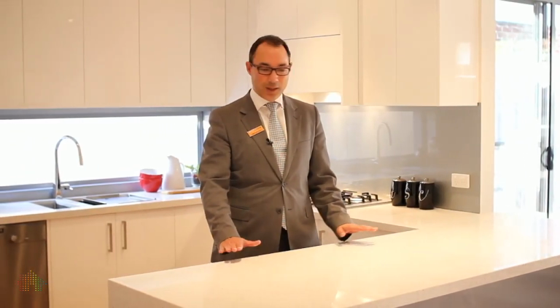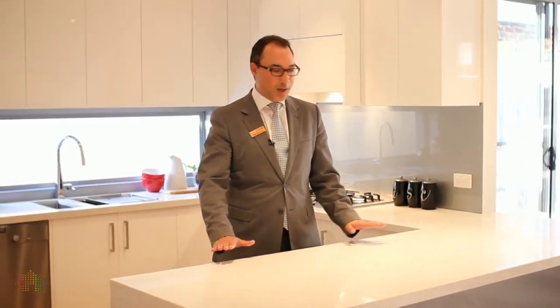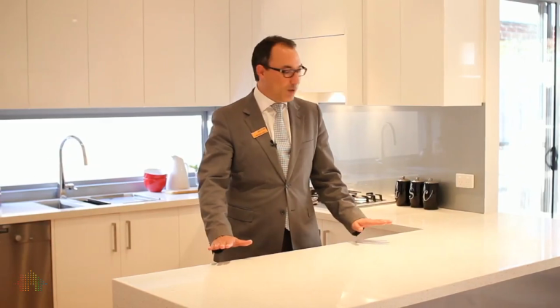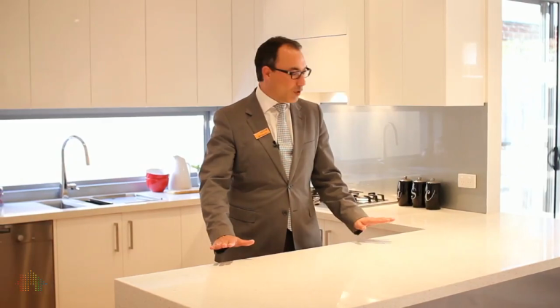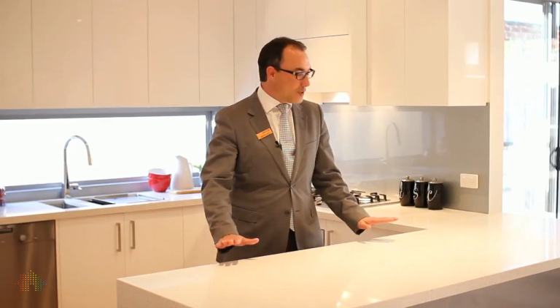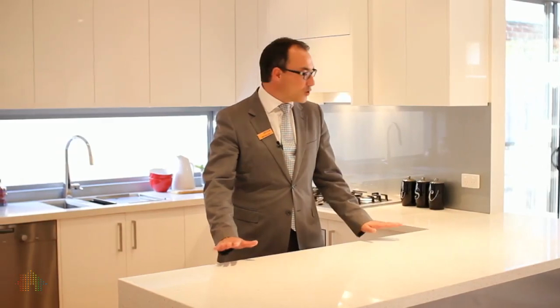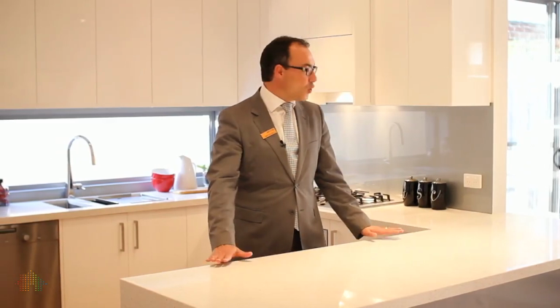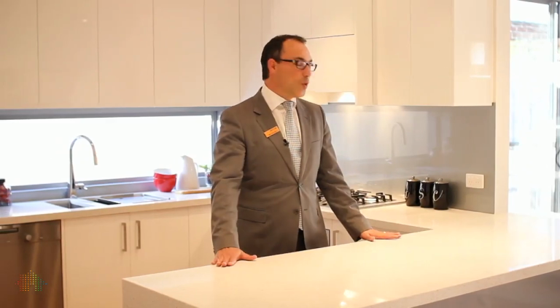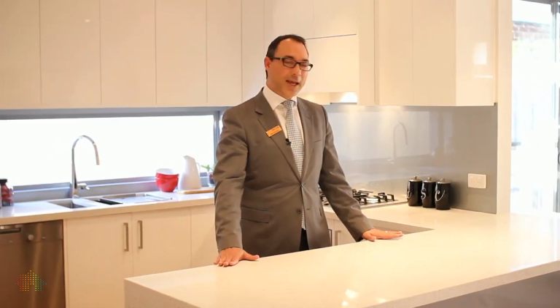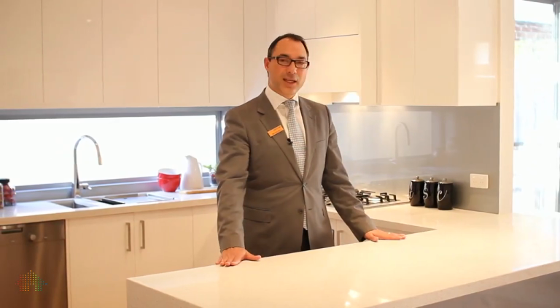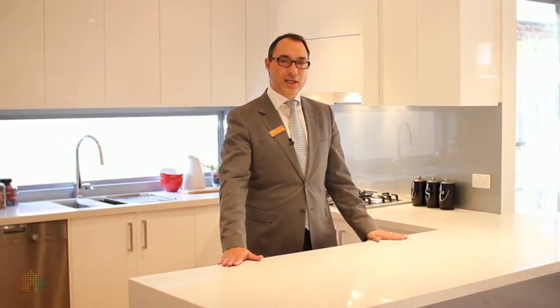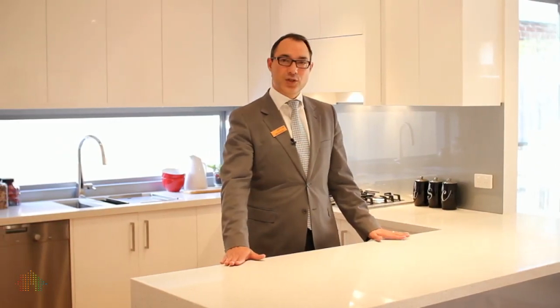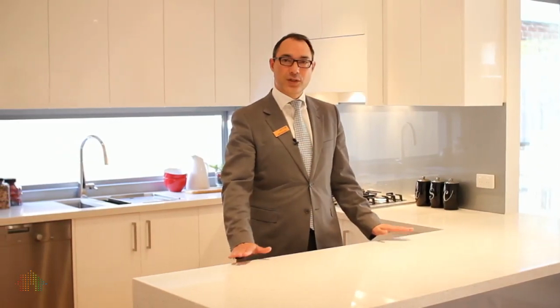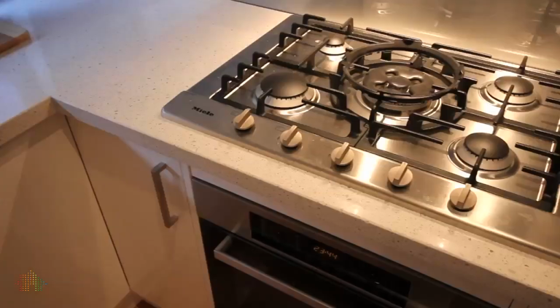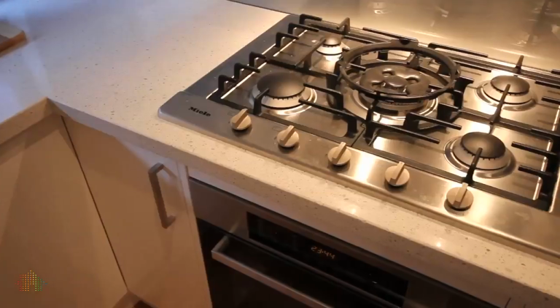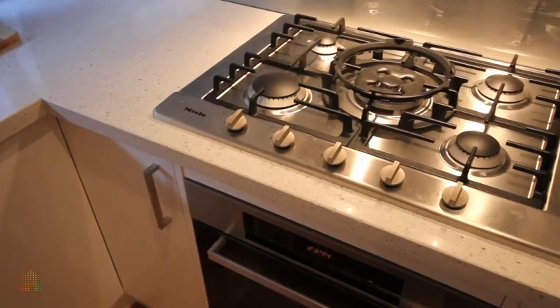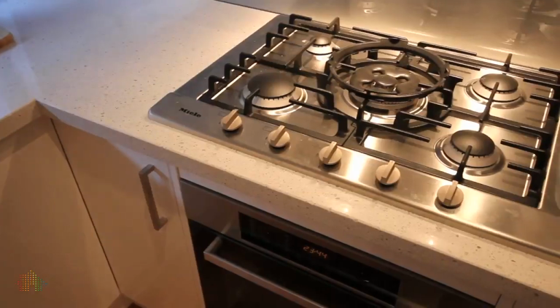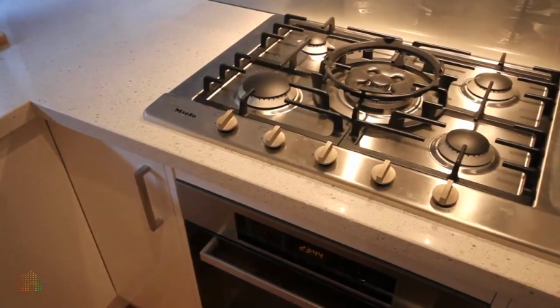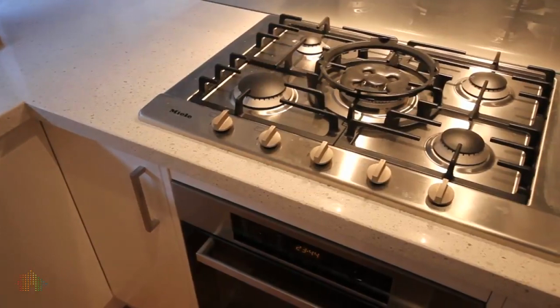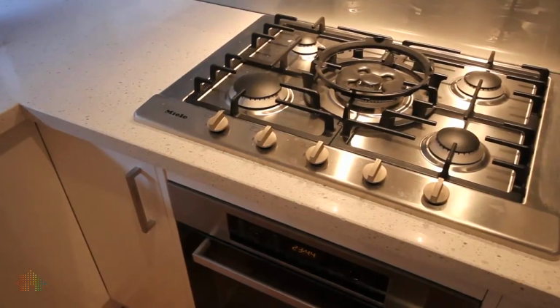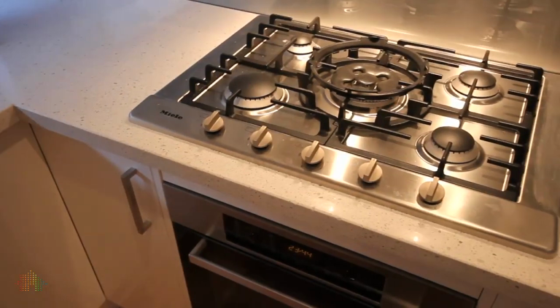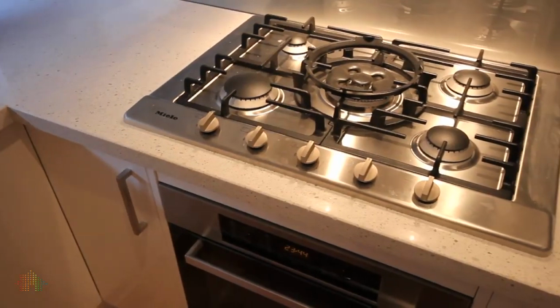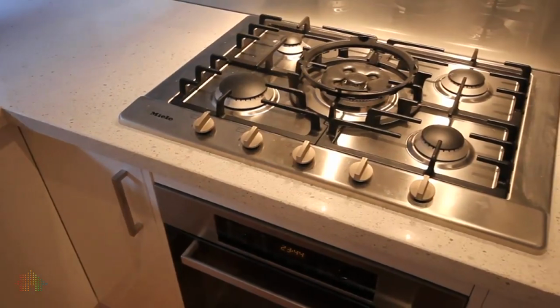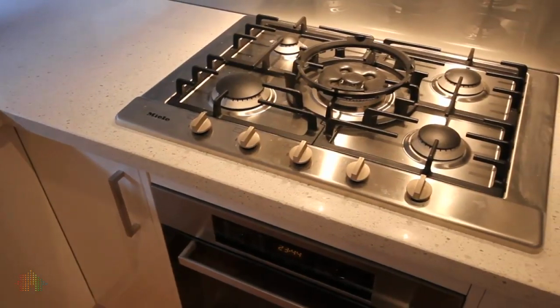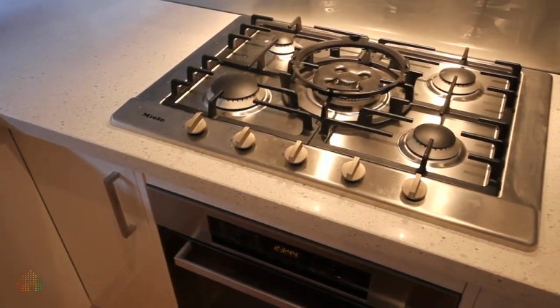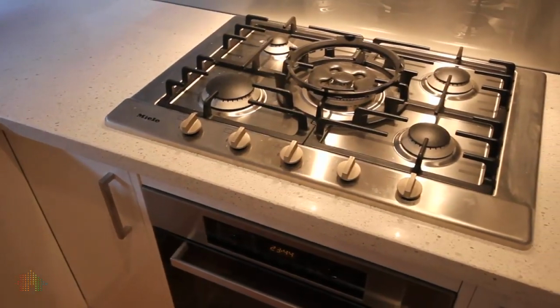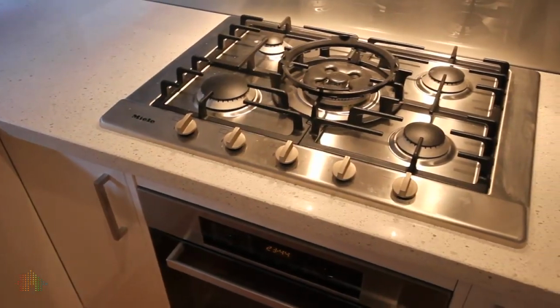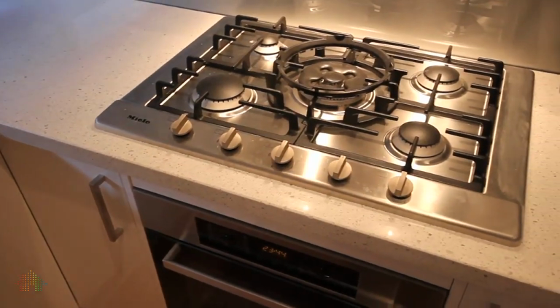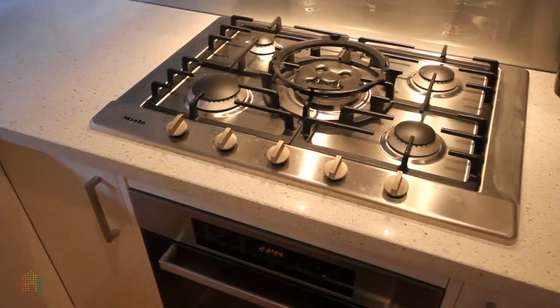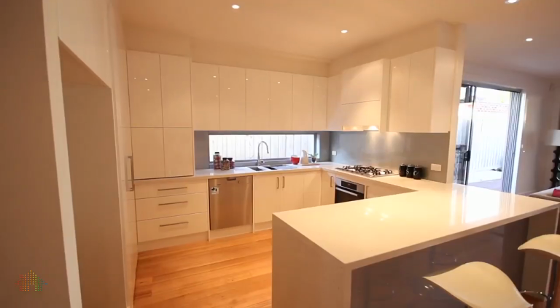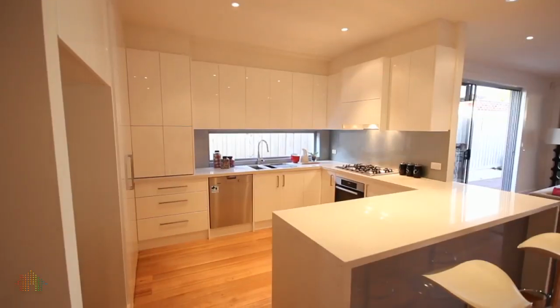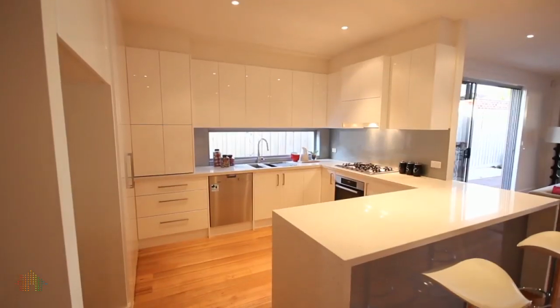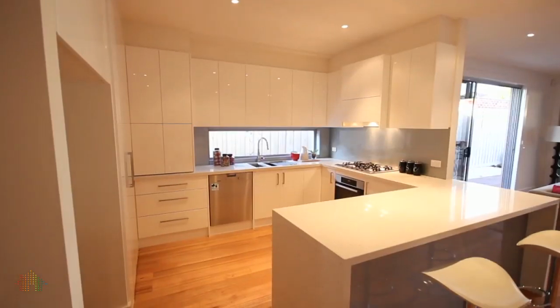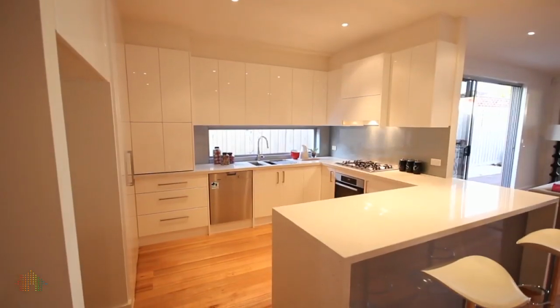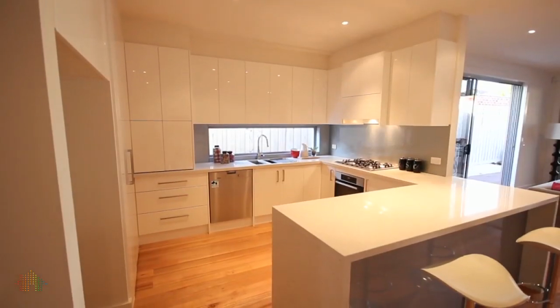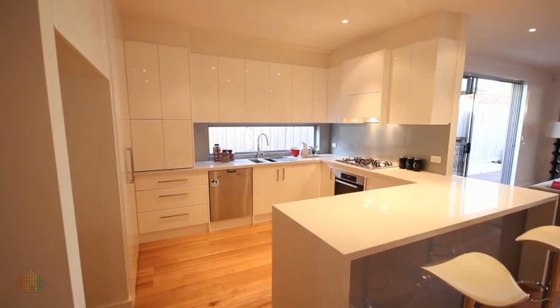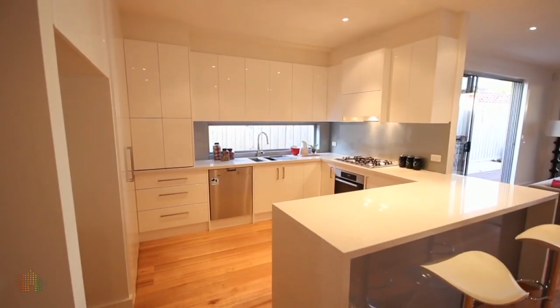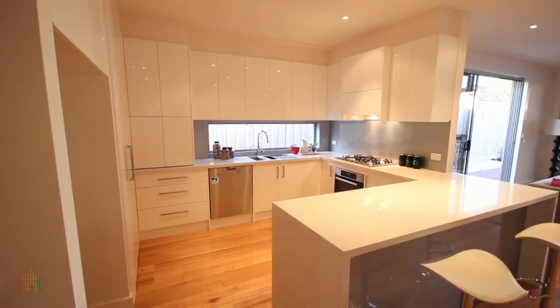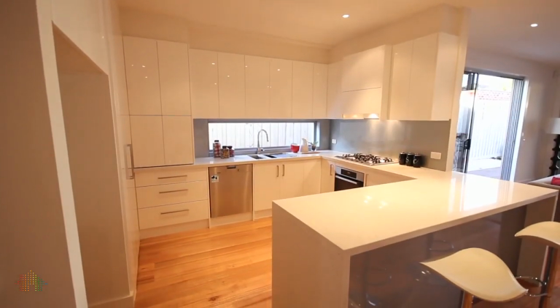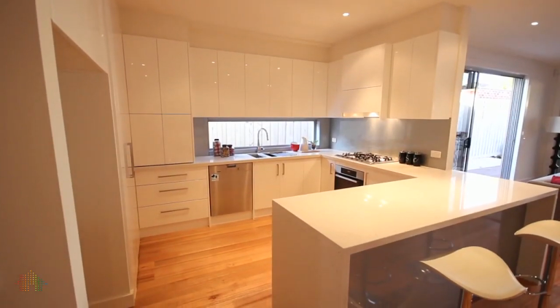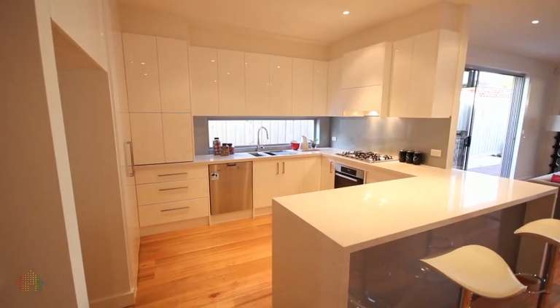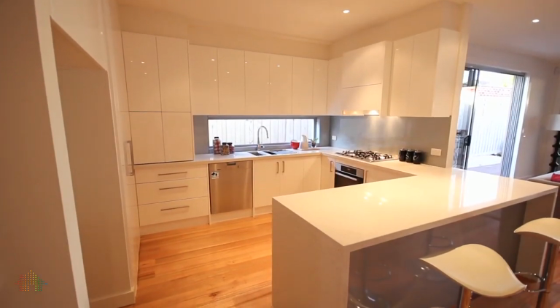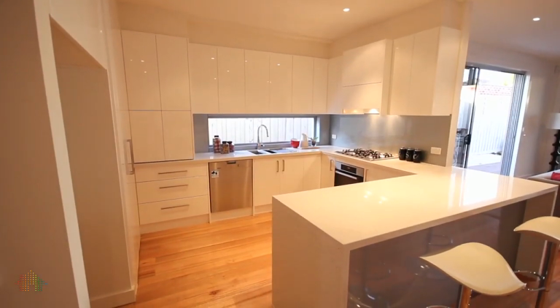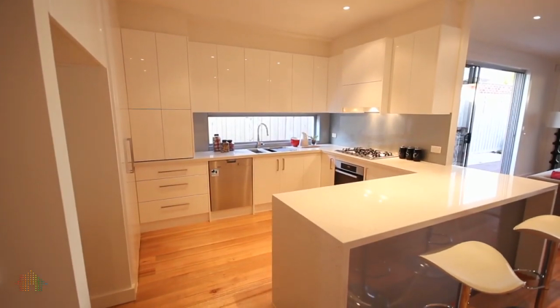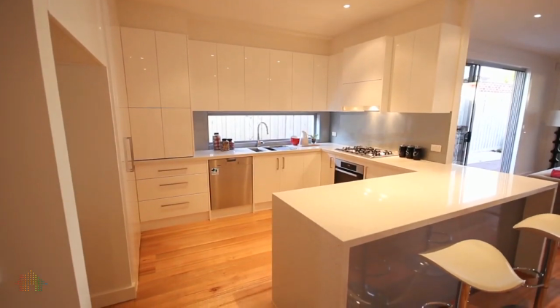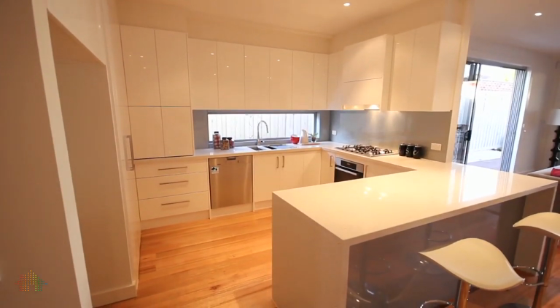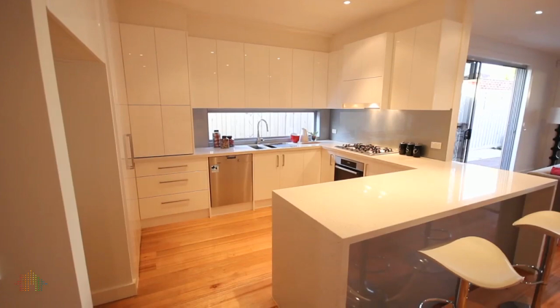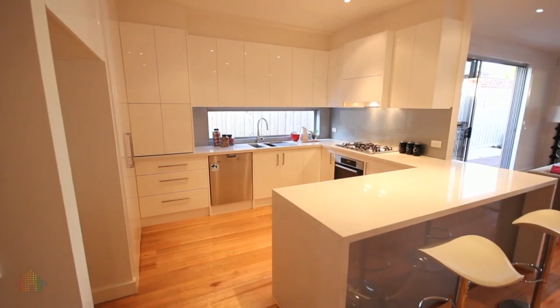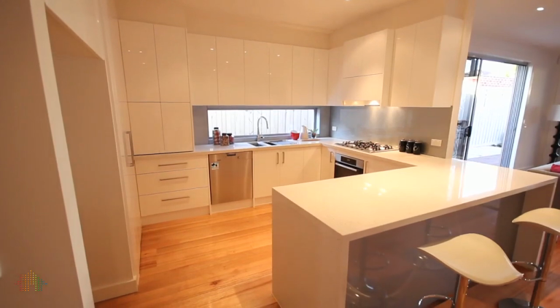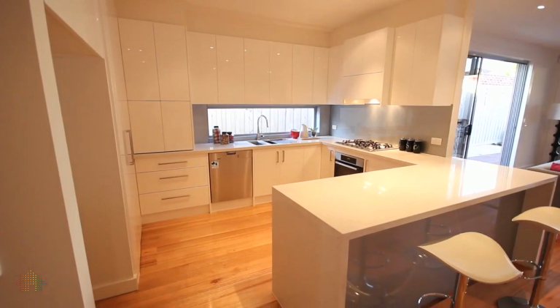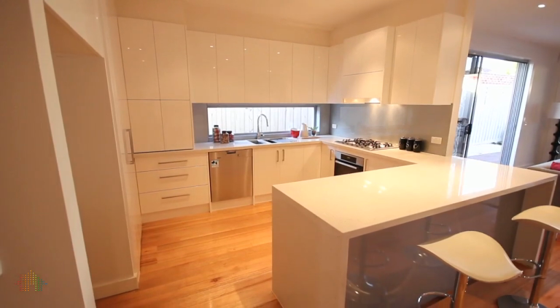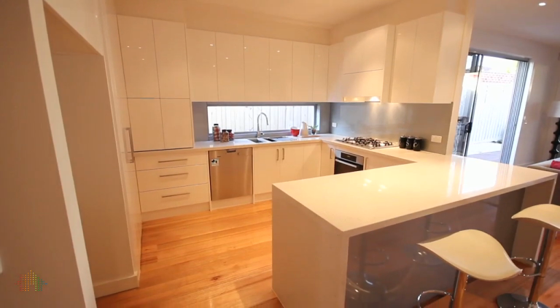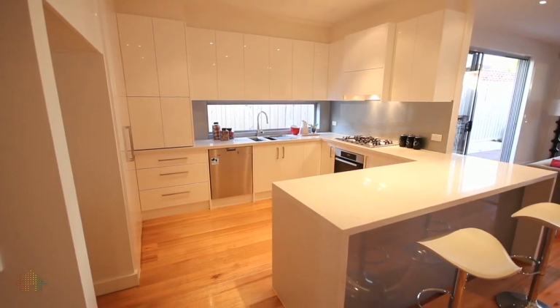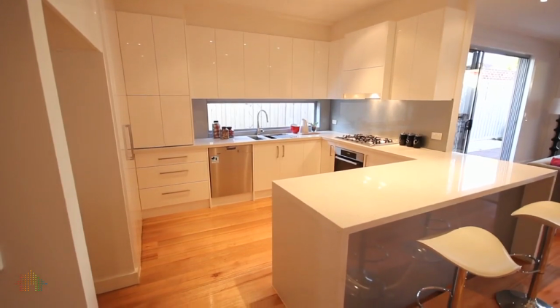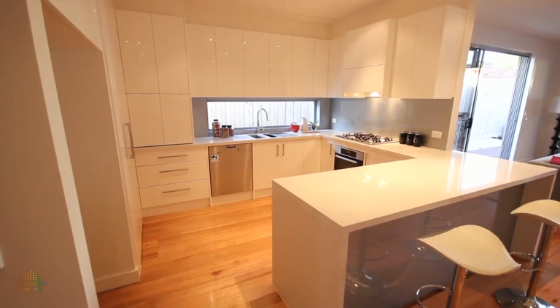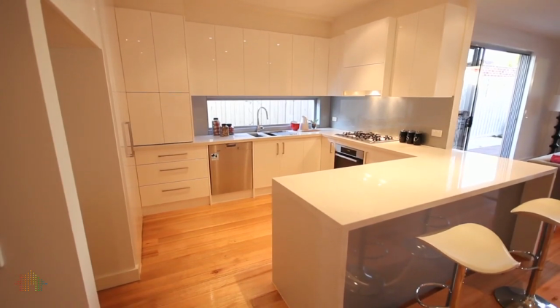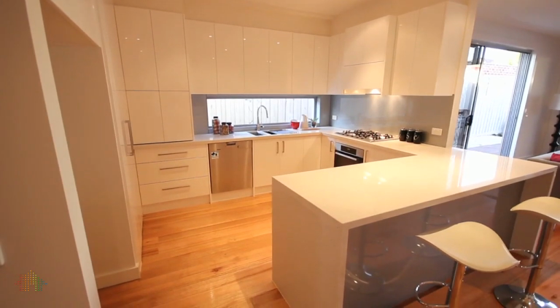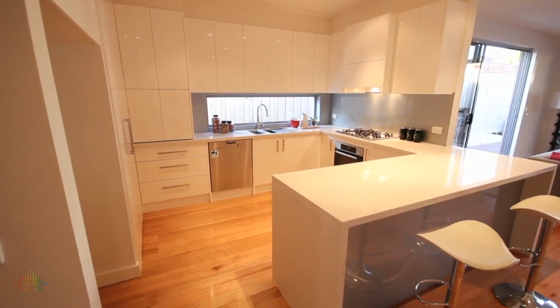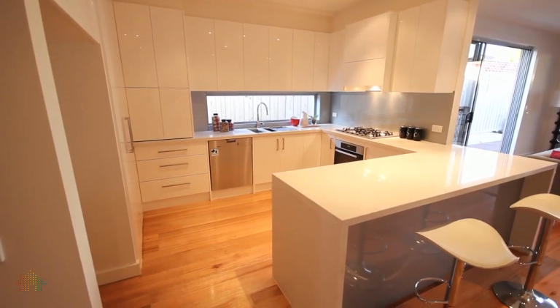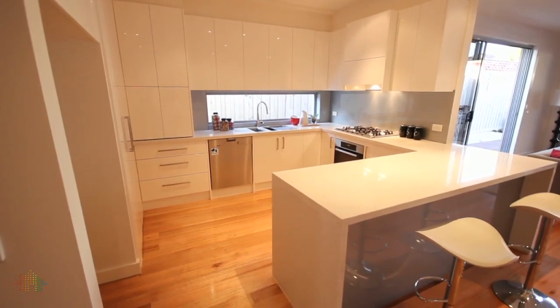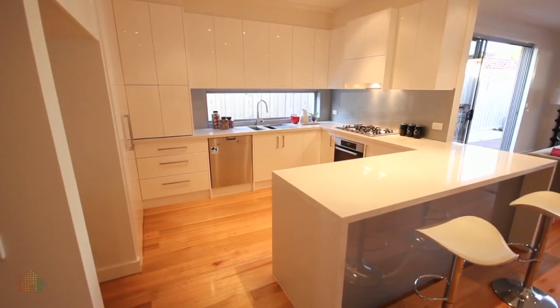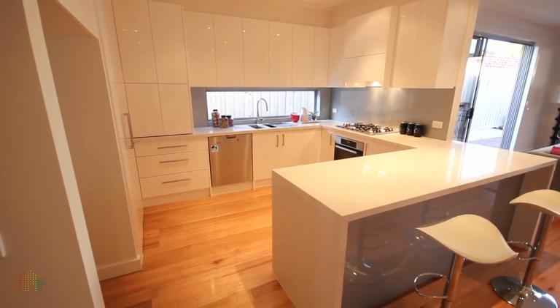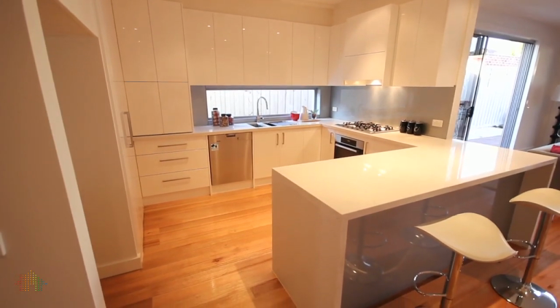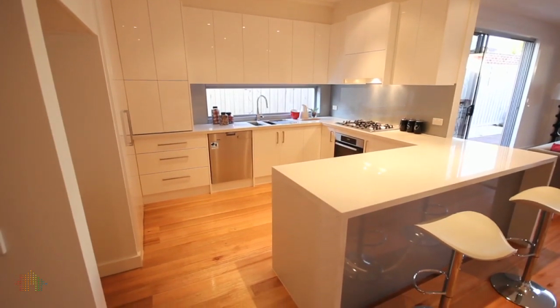For those who love to entertain, this home is truly an impressive venue. From this gourmet kitchen complete with Melee influences, soft closing drawers, and dishwasher — this kitchen truly has it all.